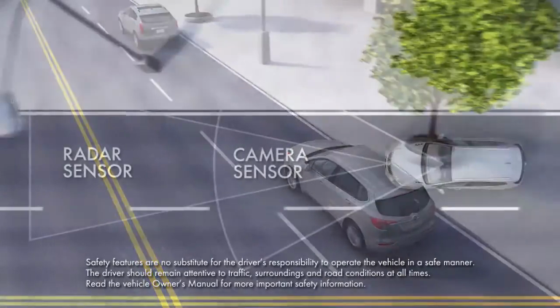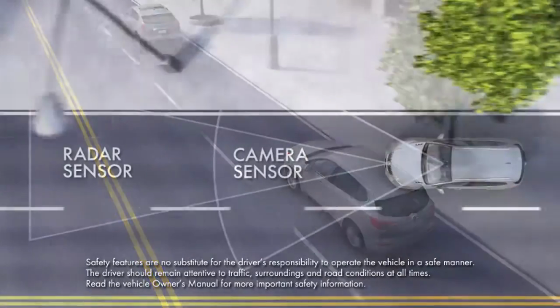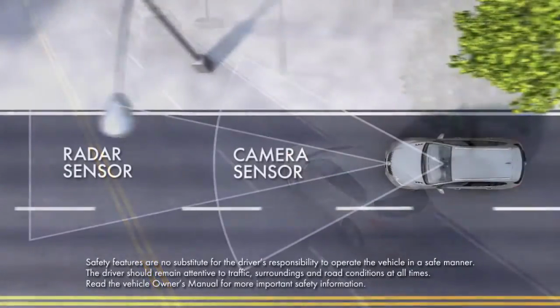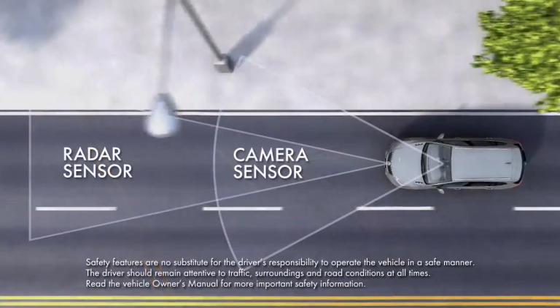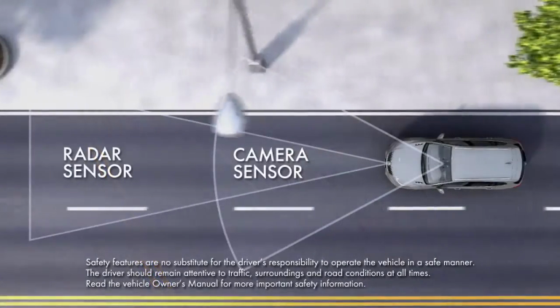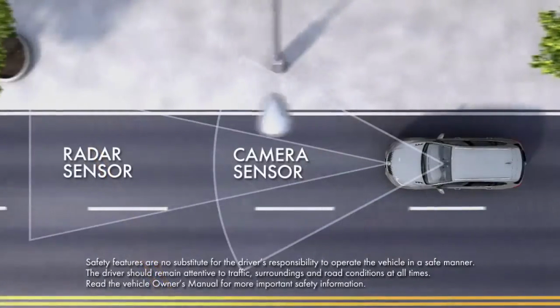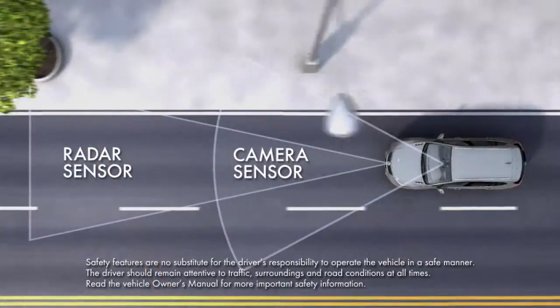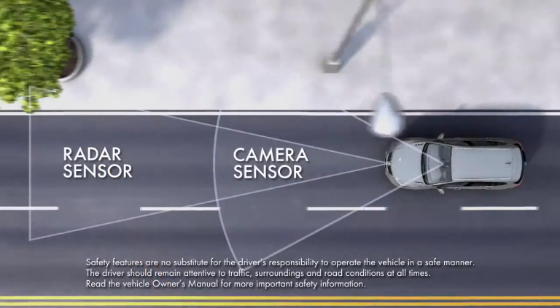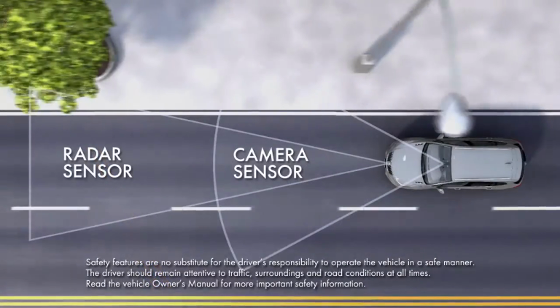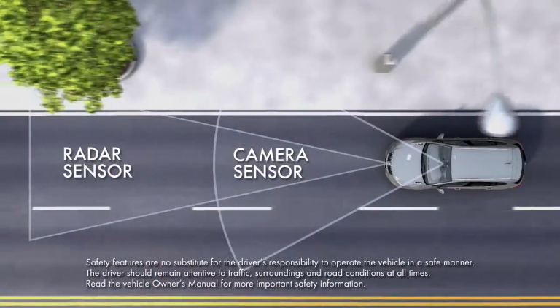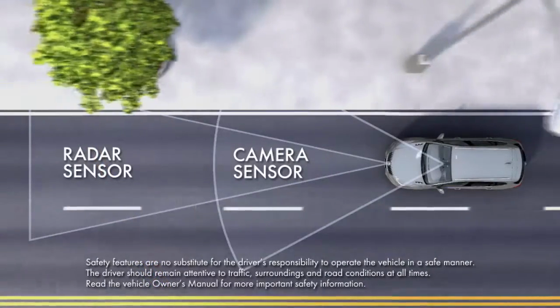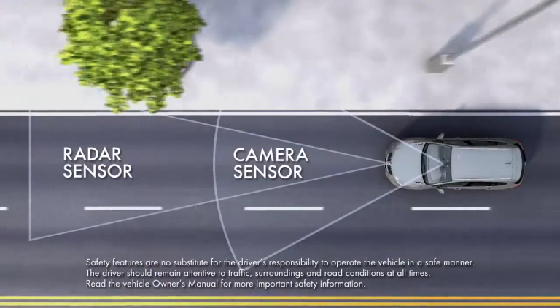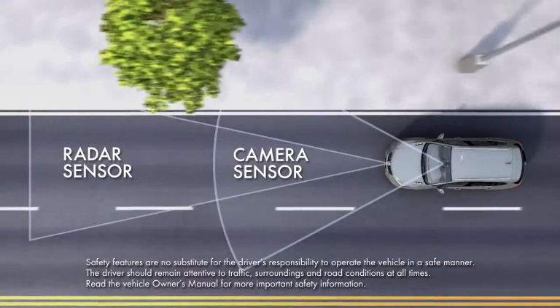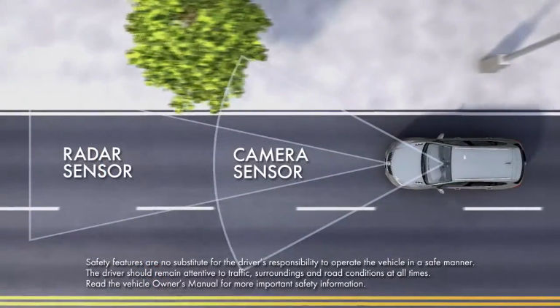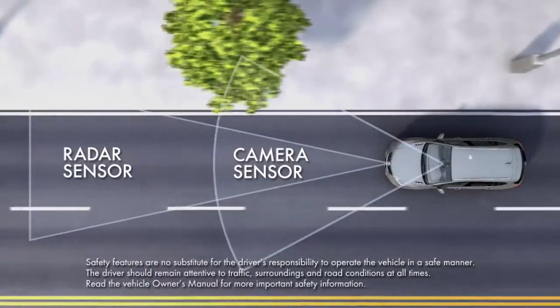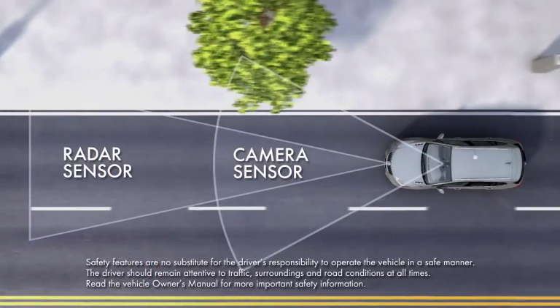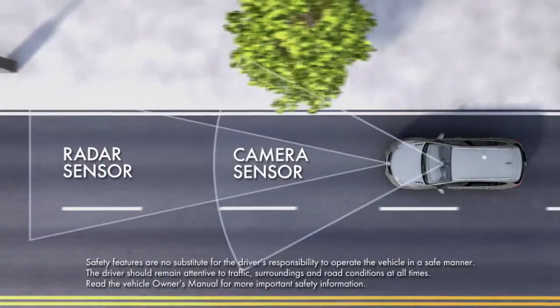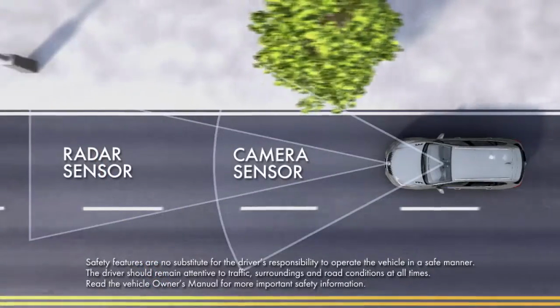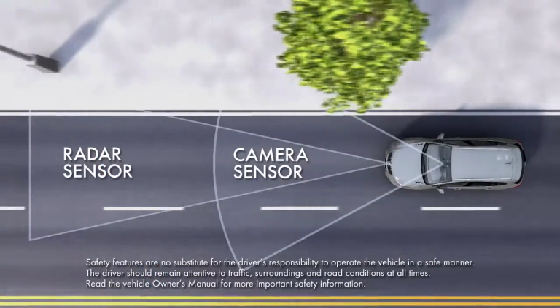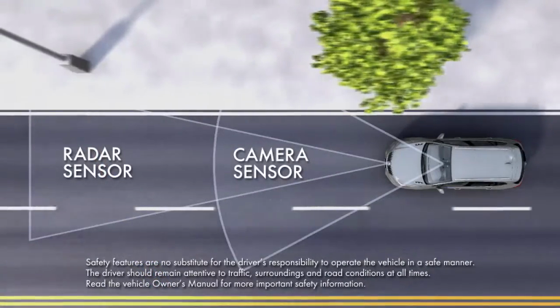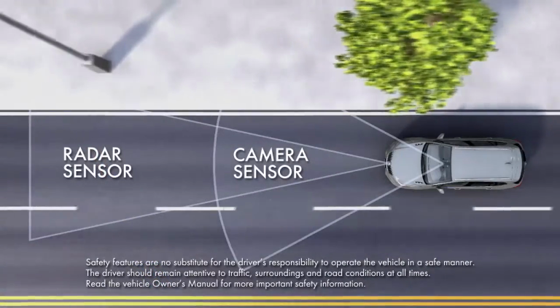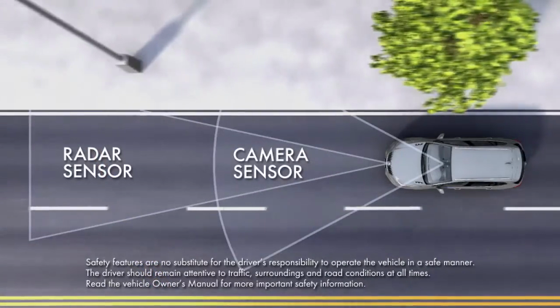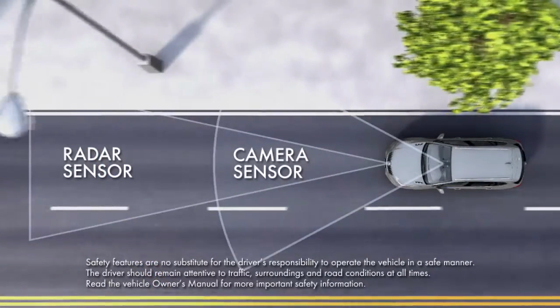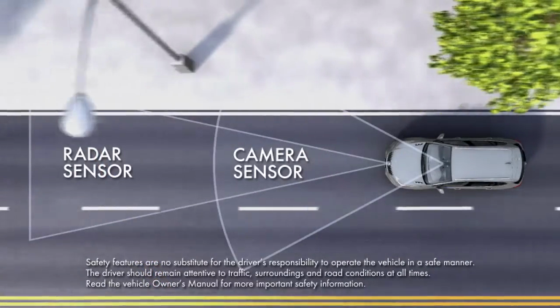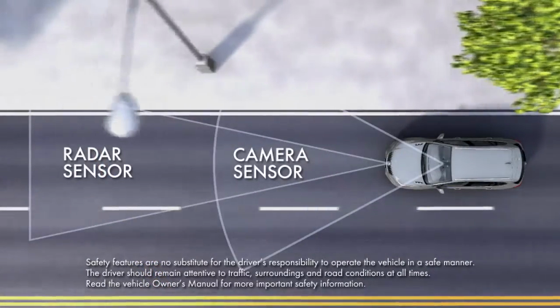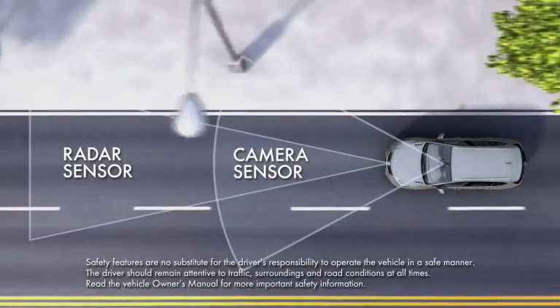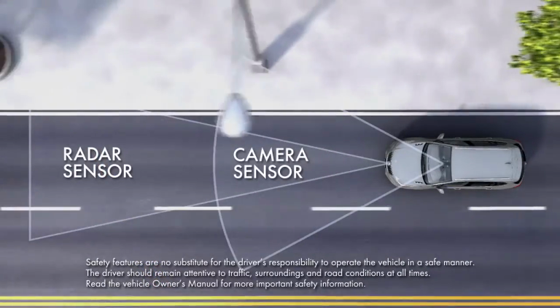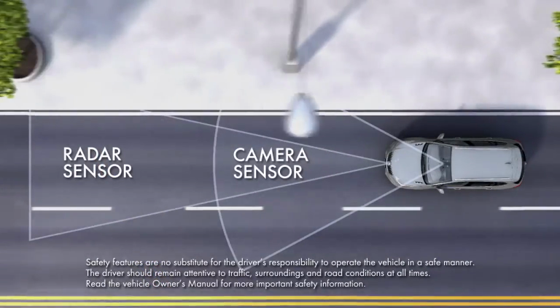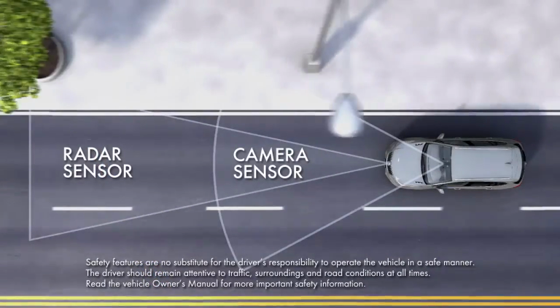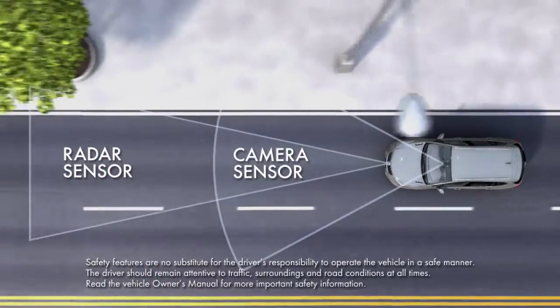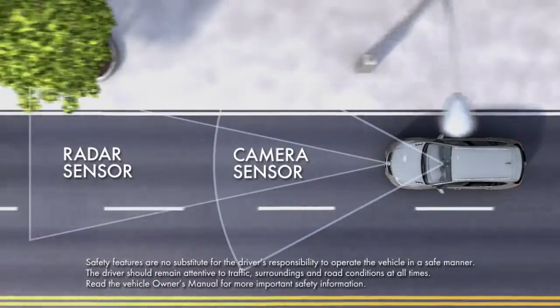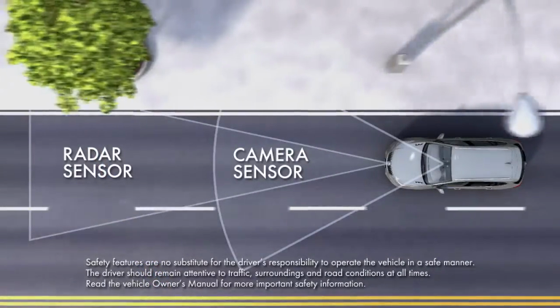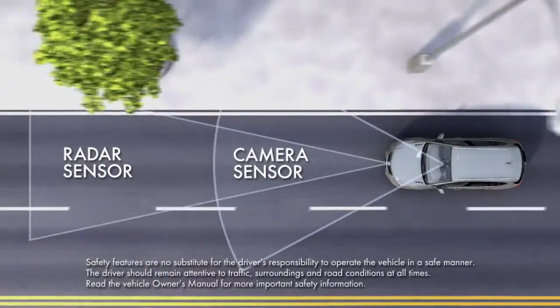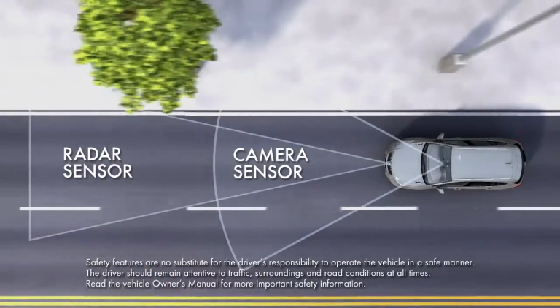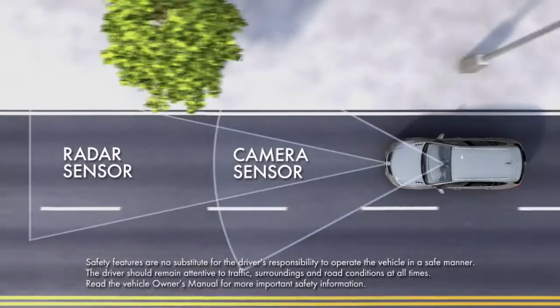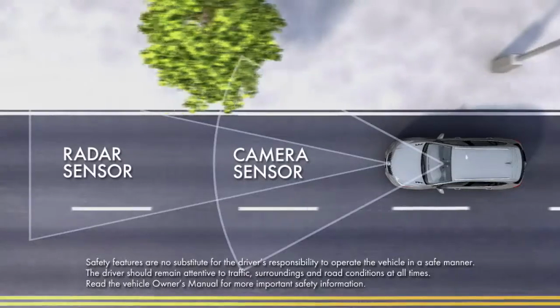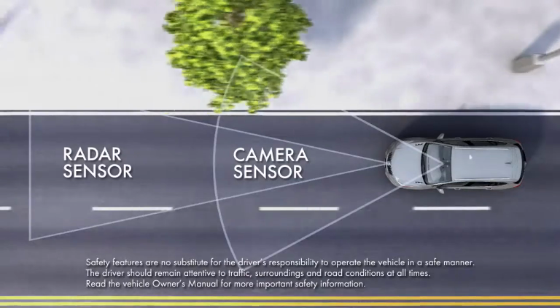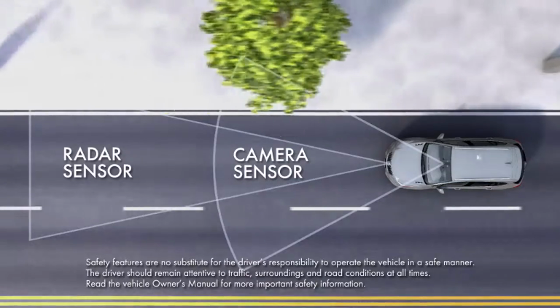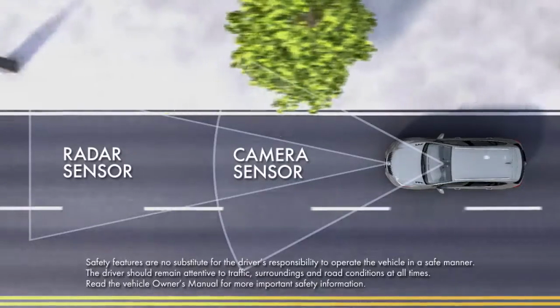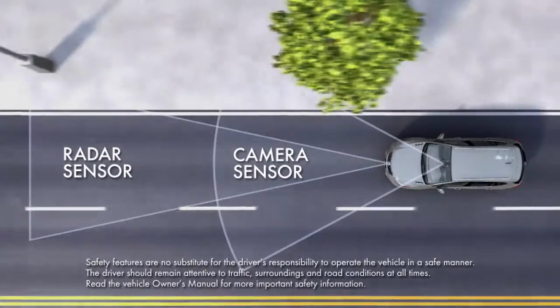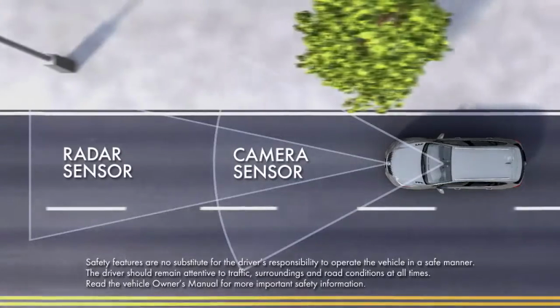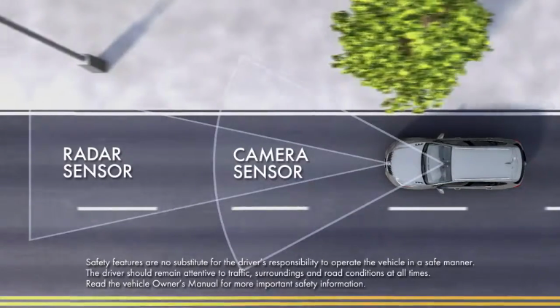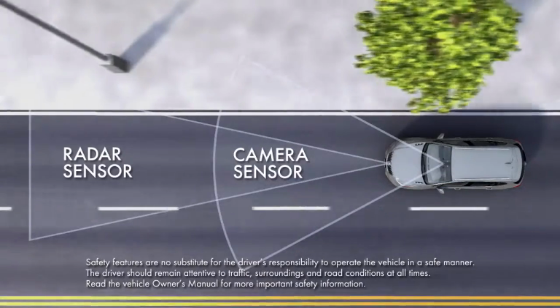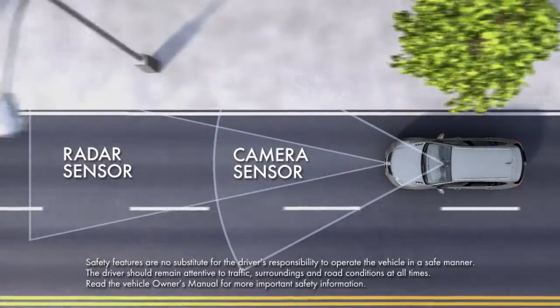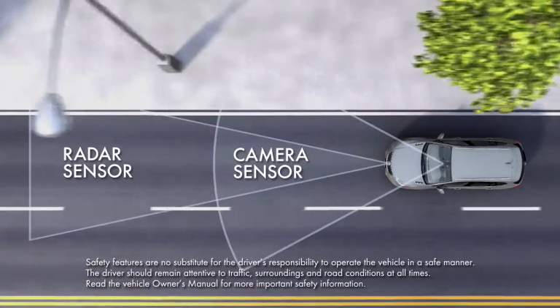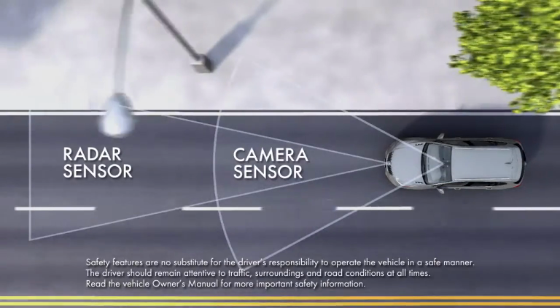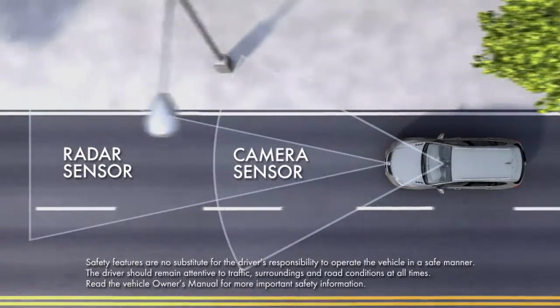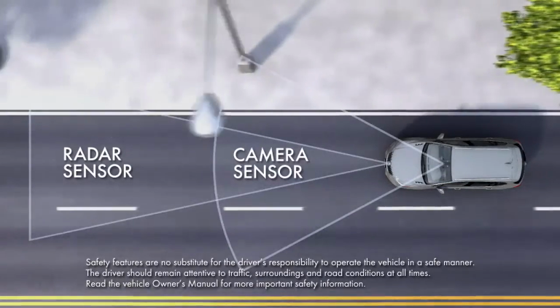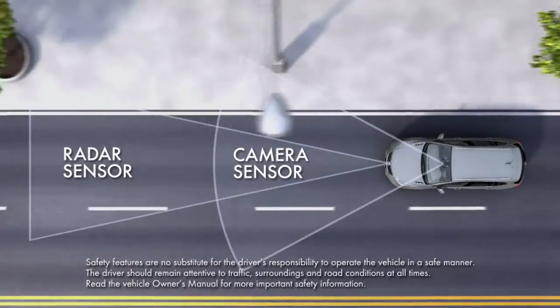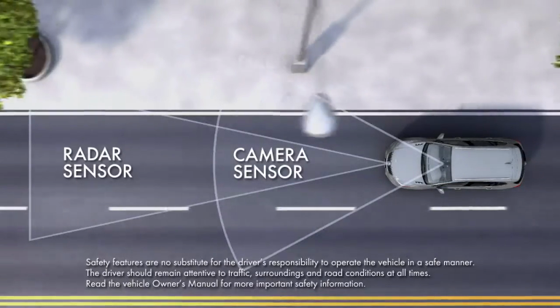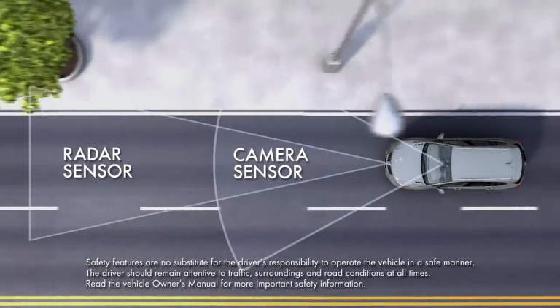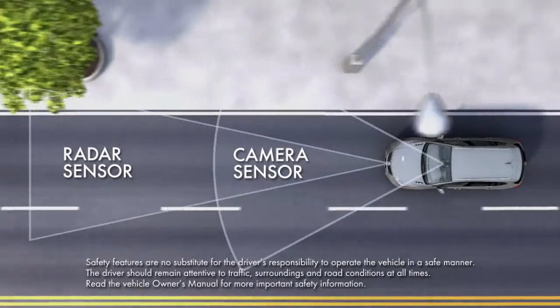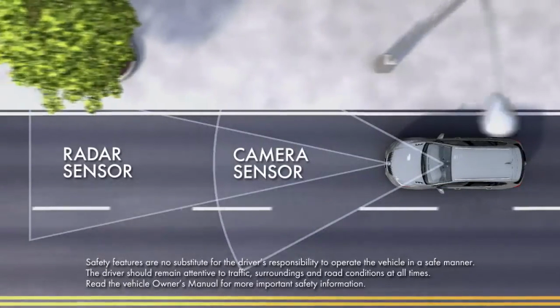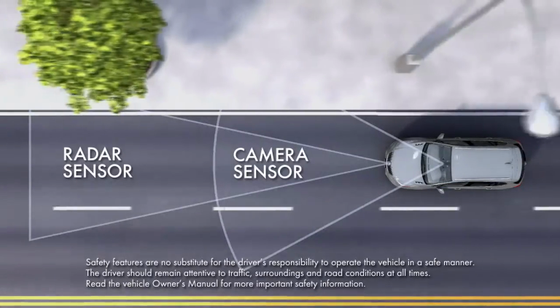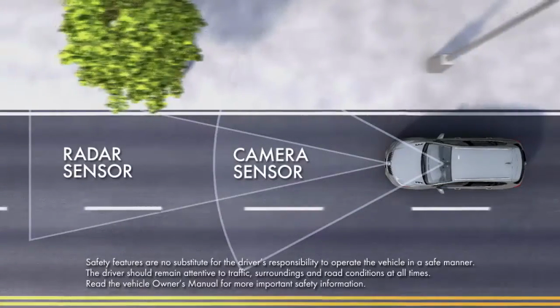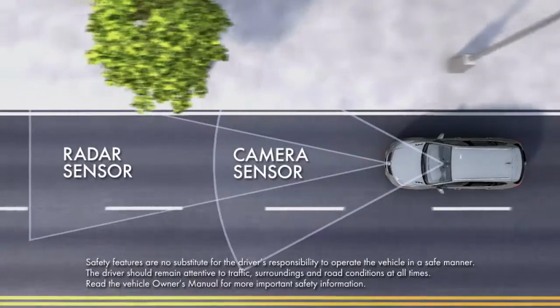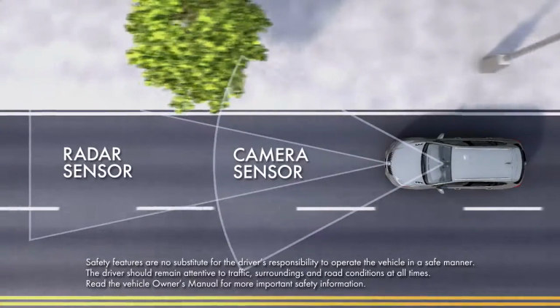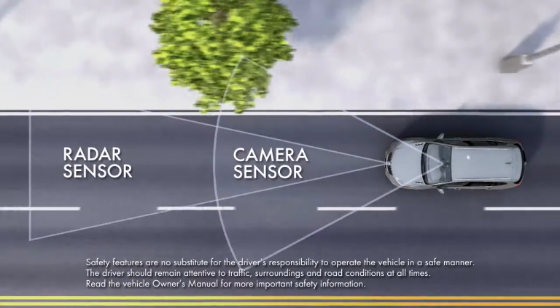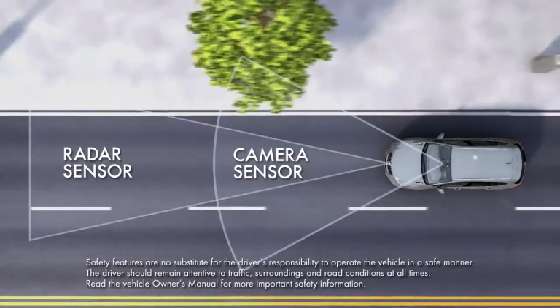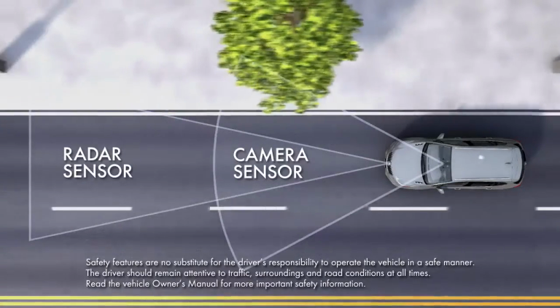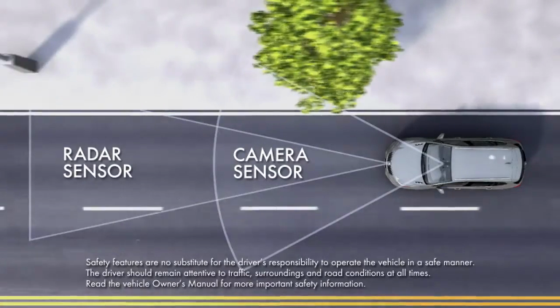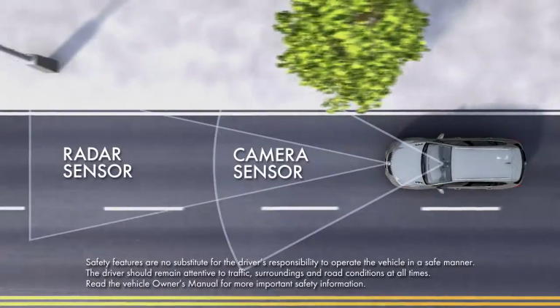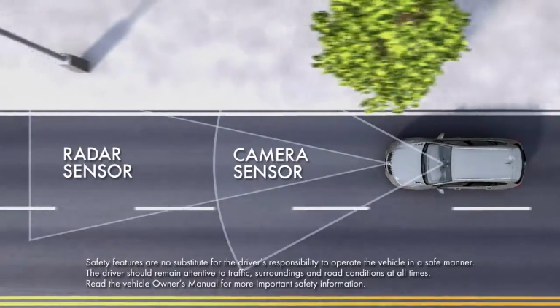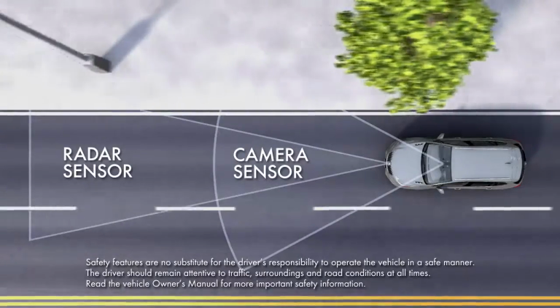Forward Collision Alert will give you better detection range and will work better in bad weather if equipped with the radar technology.